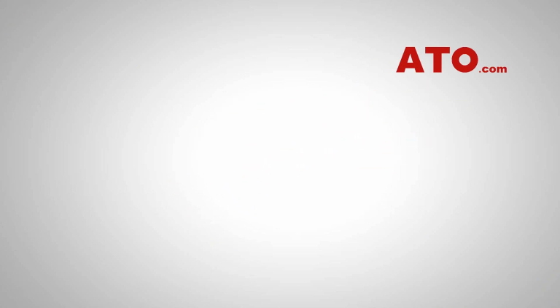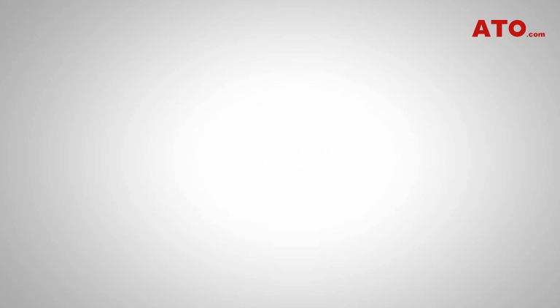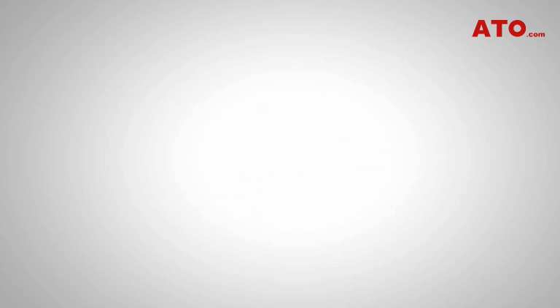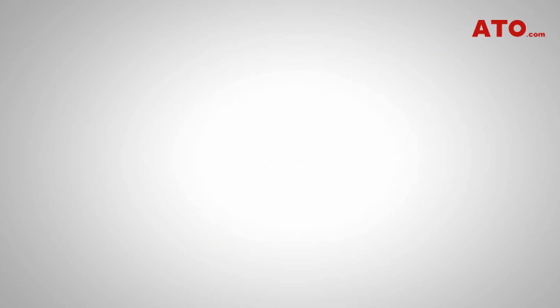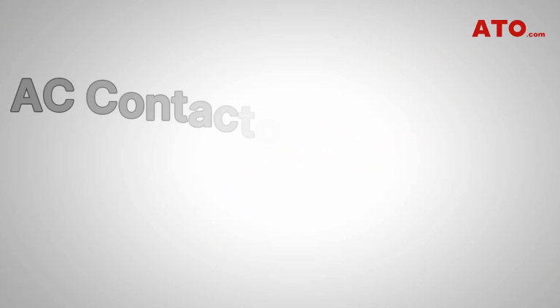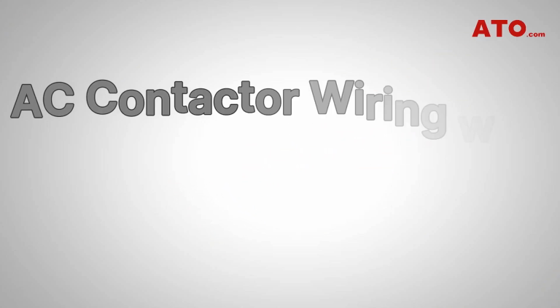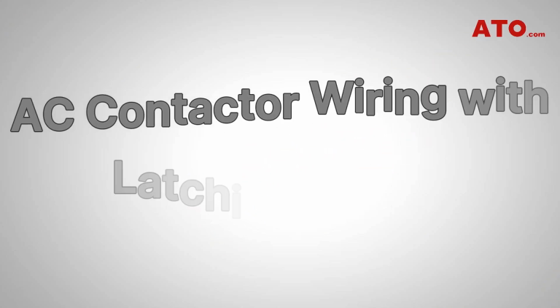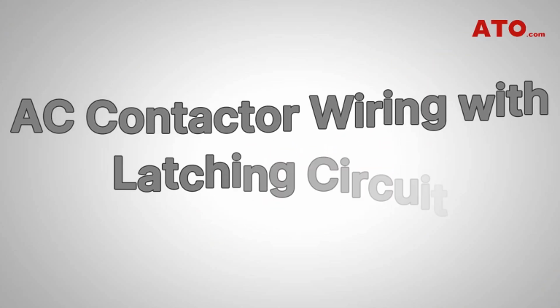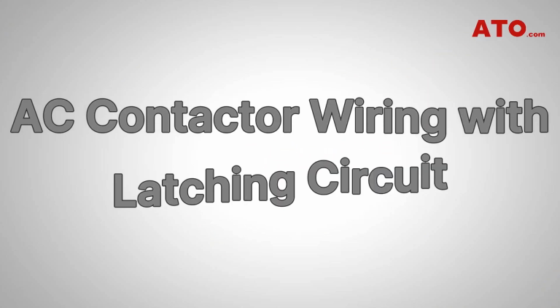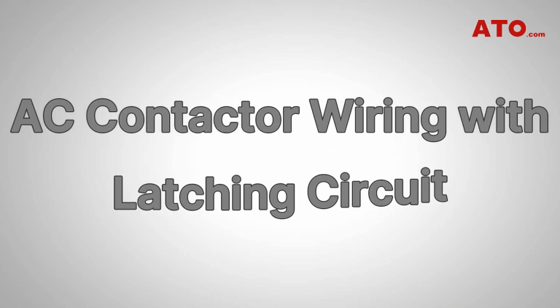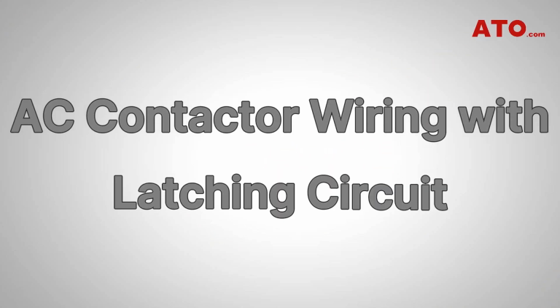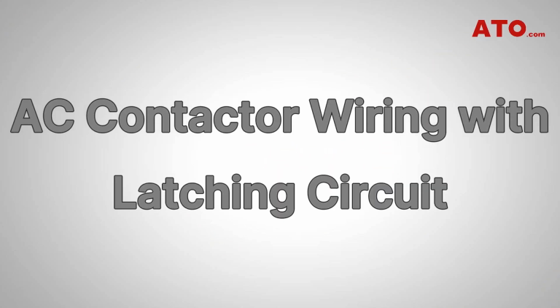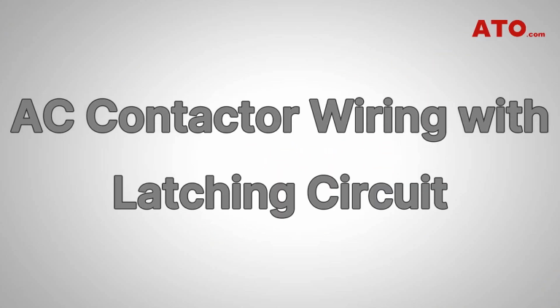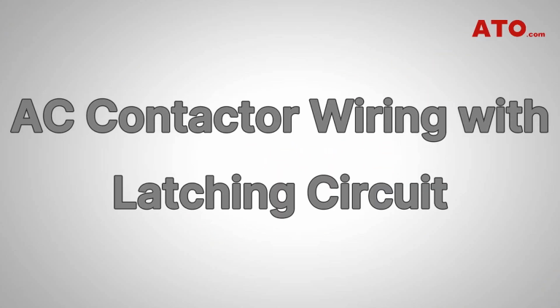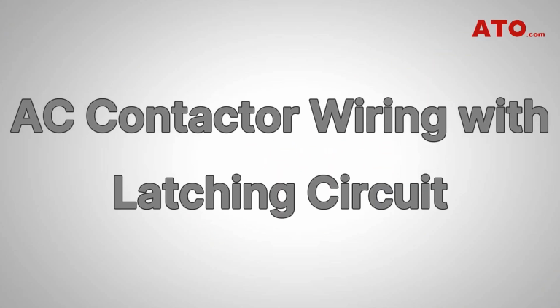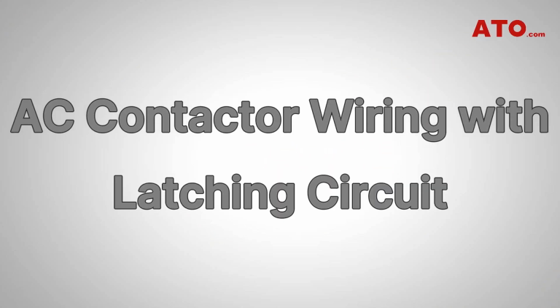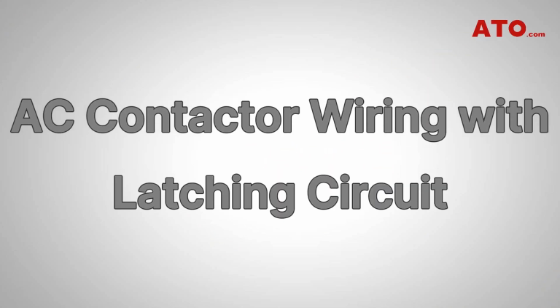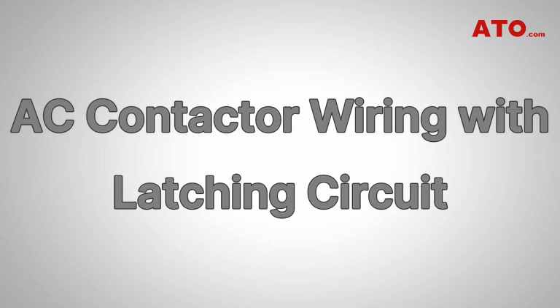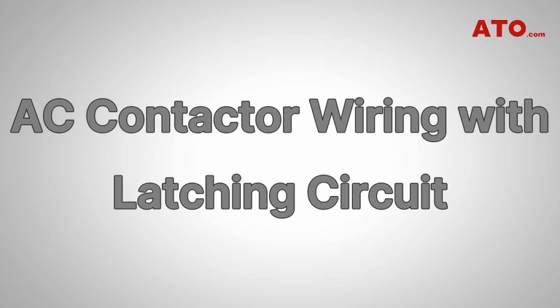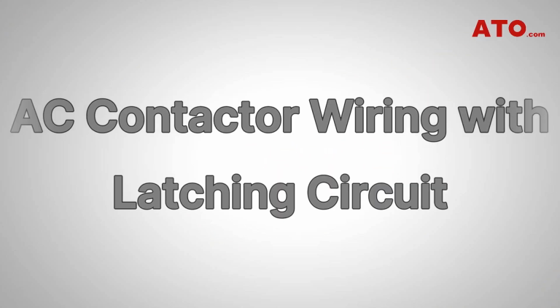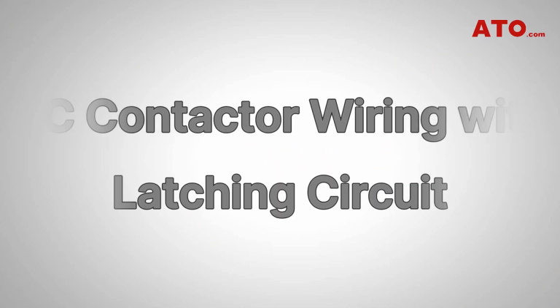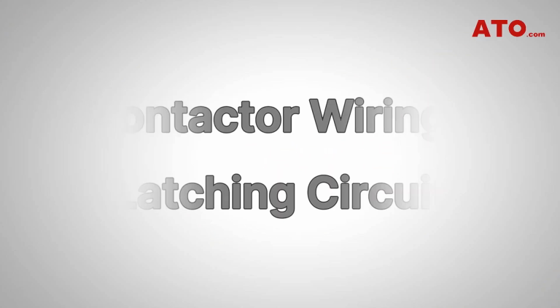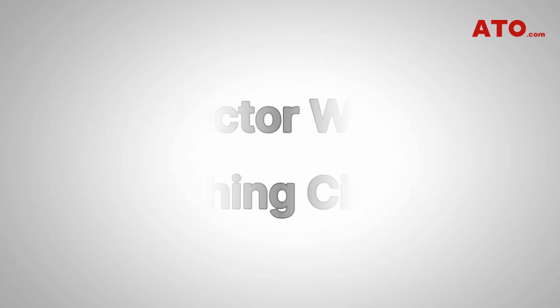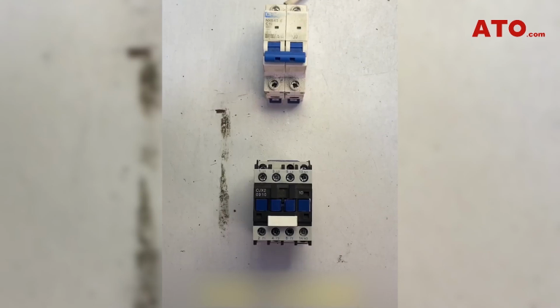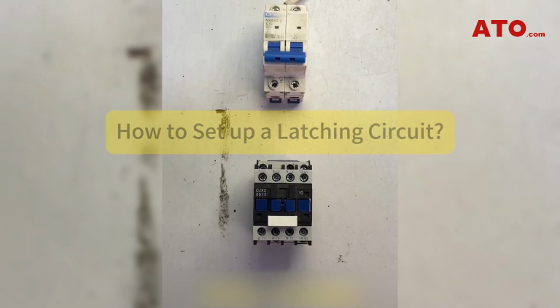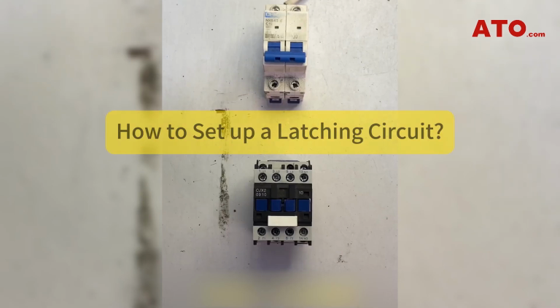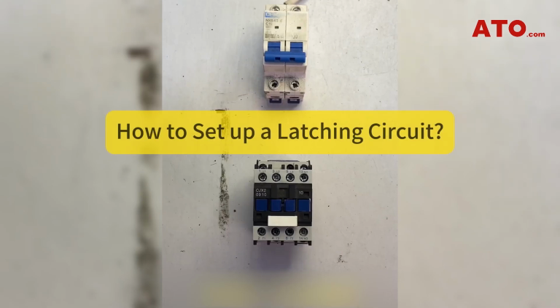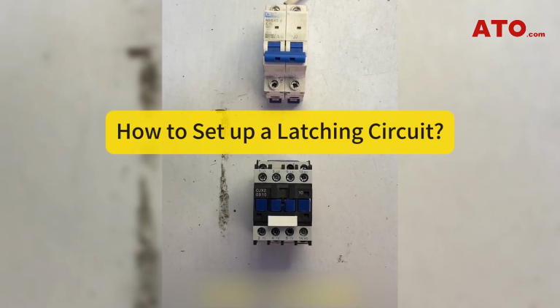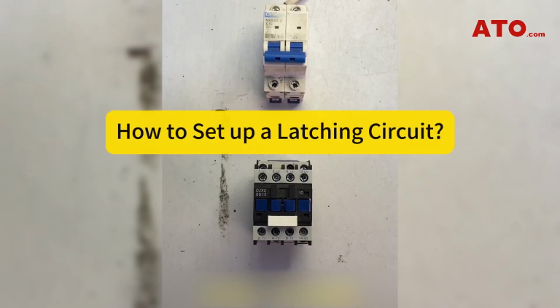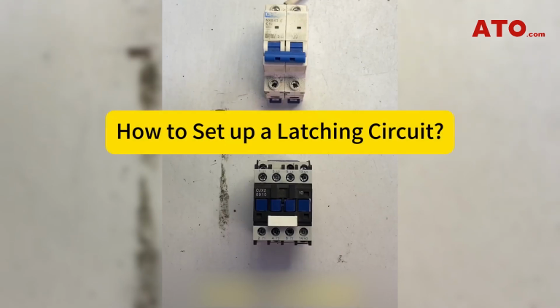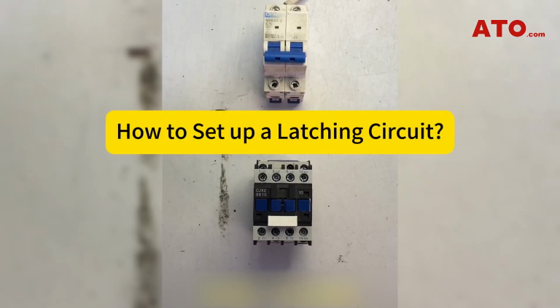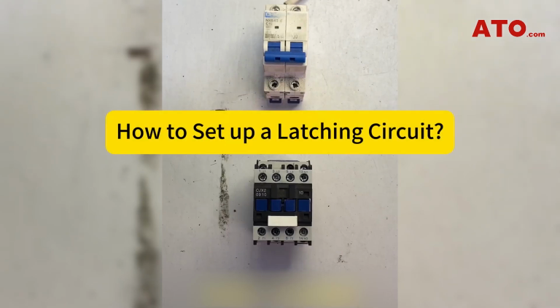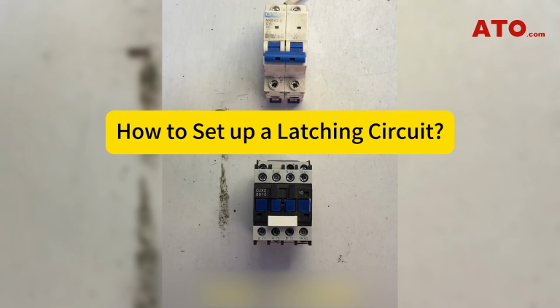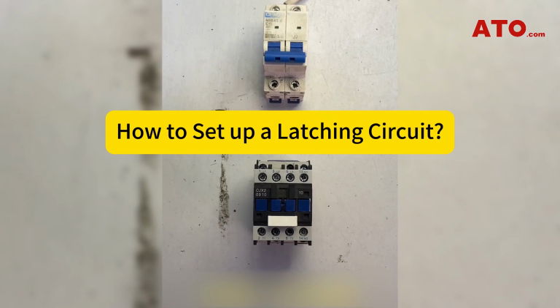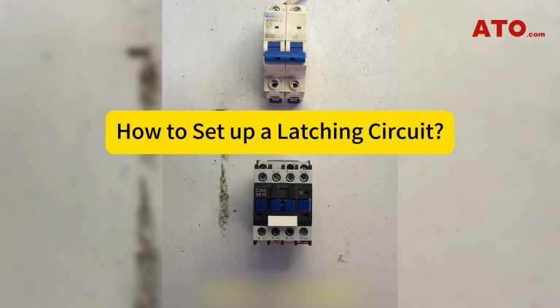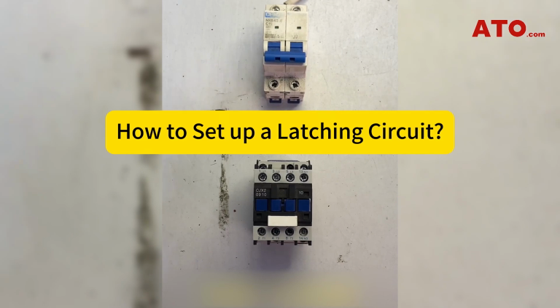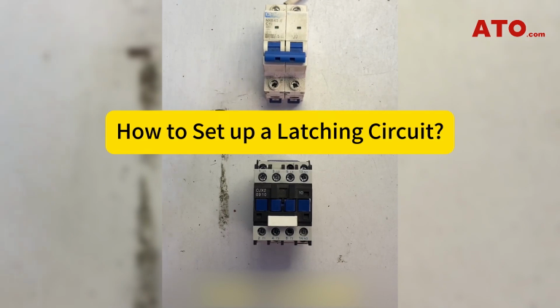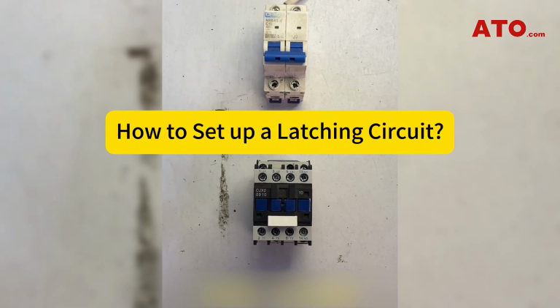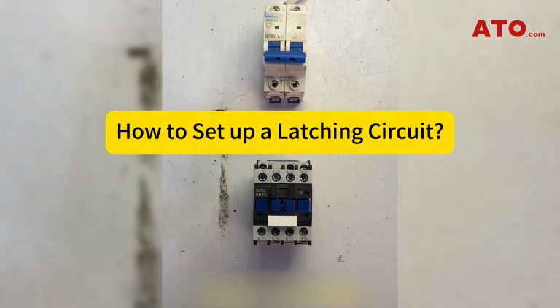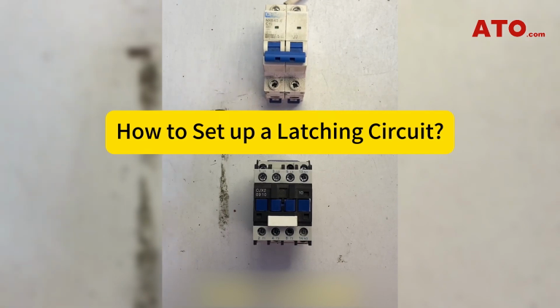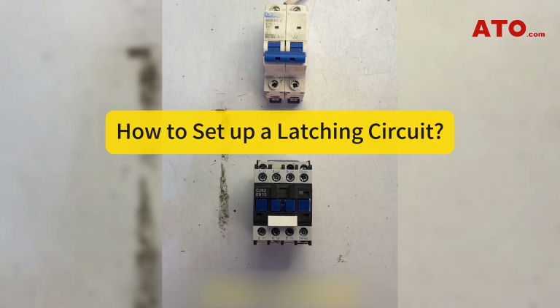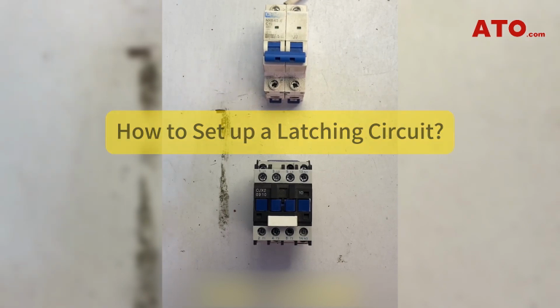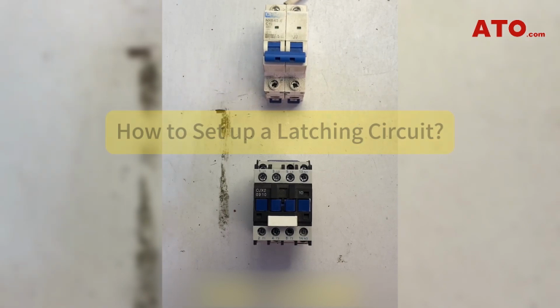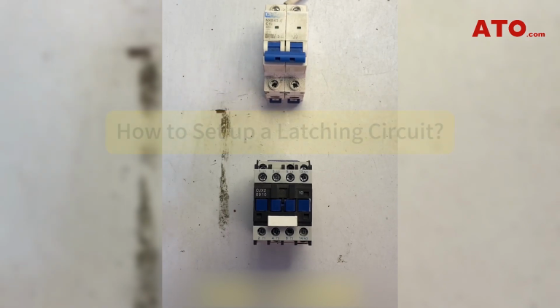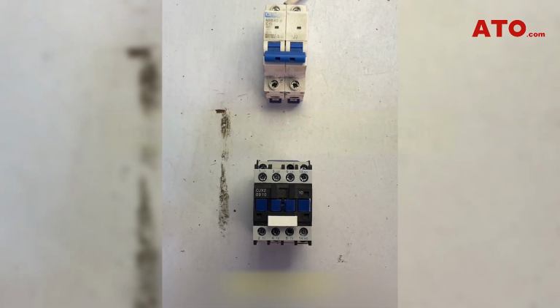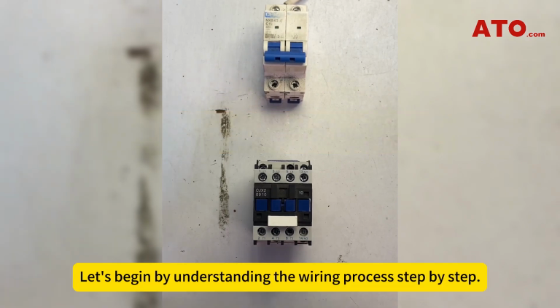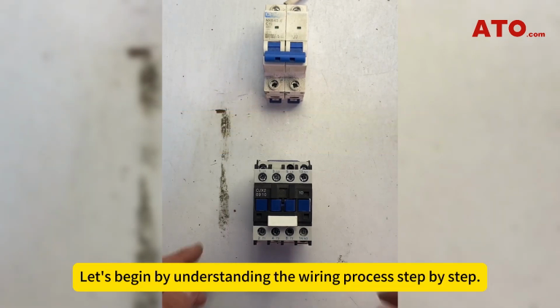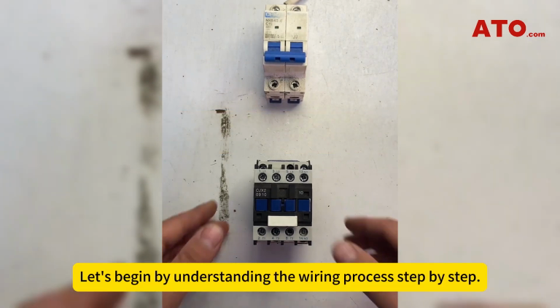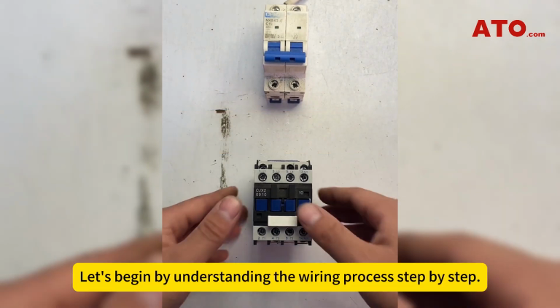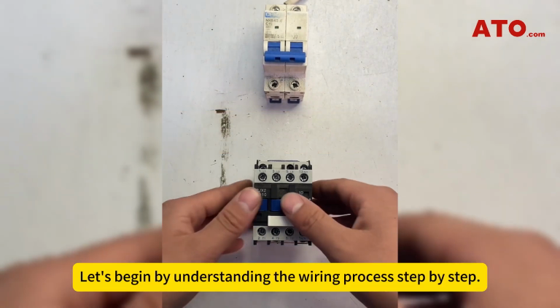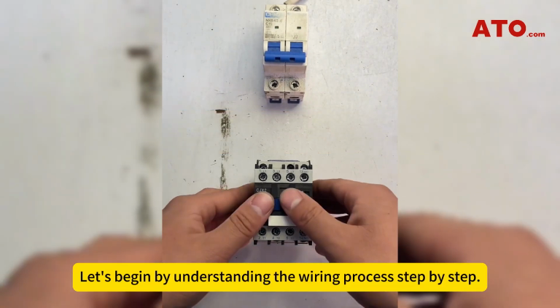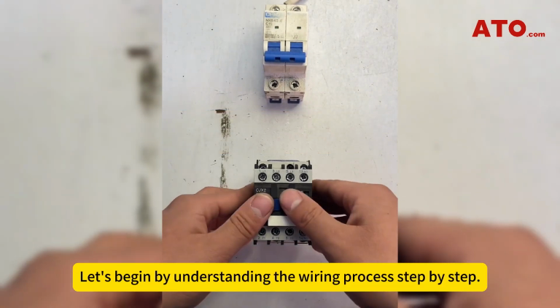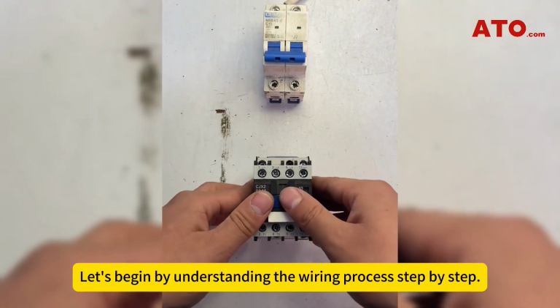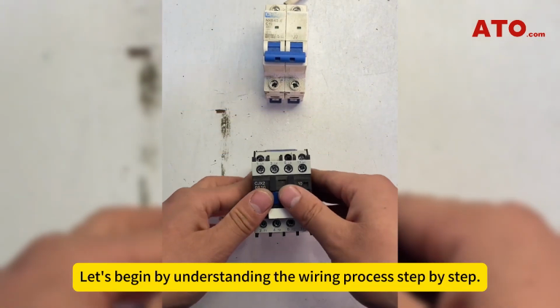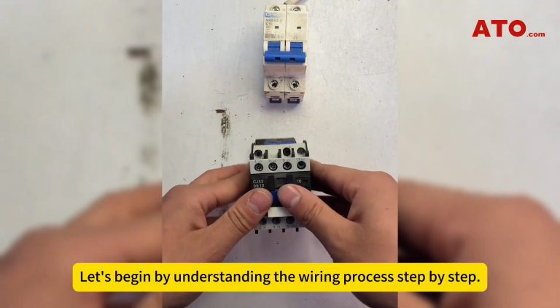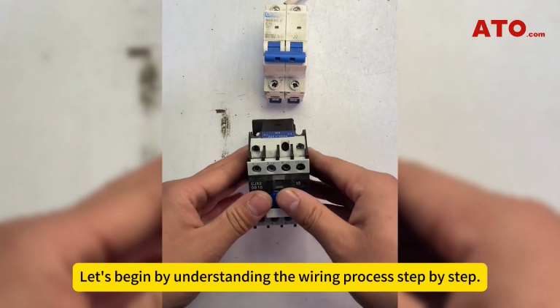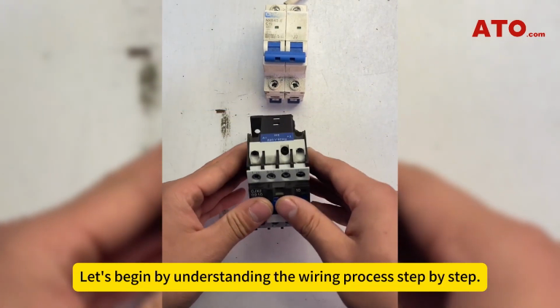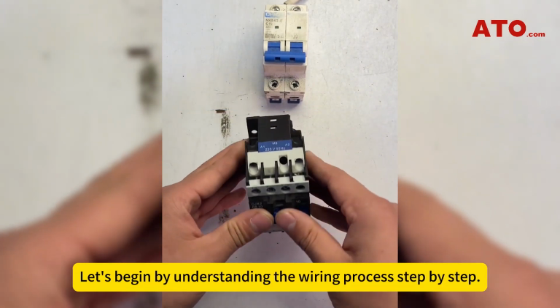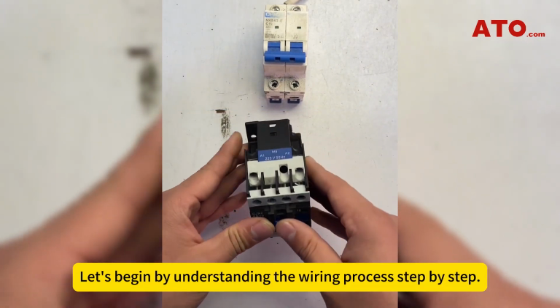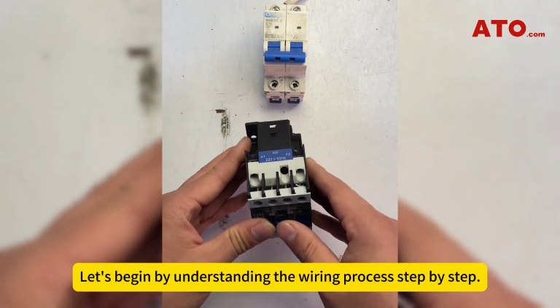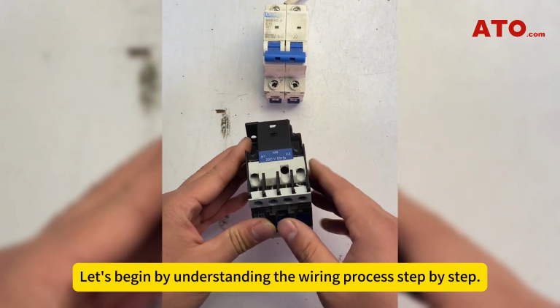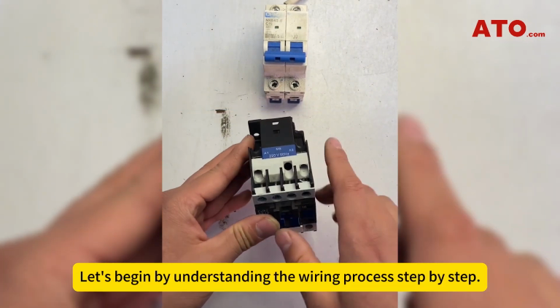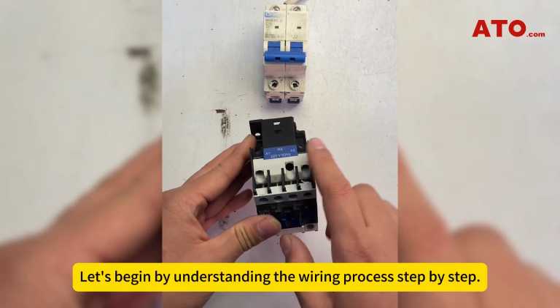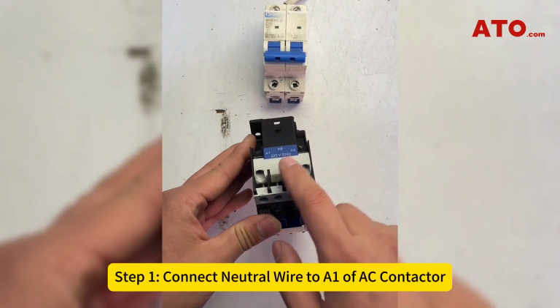How to set up a latching circuit with an AC contactor. Let's begin by understanding the wiring process step by step.